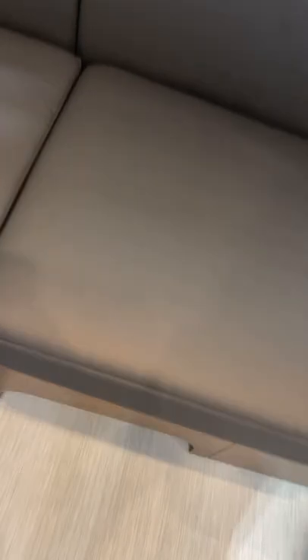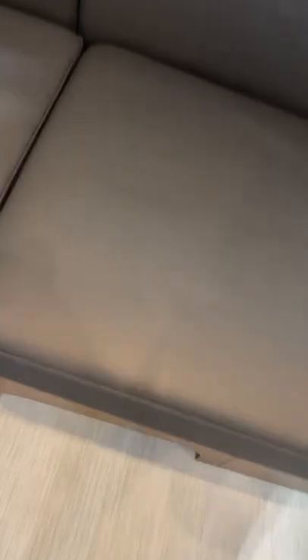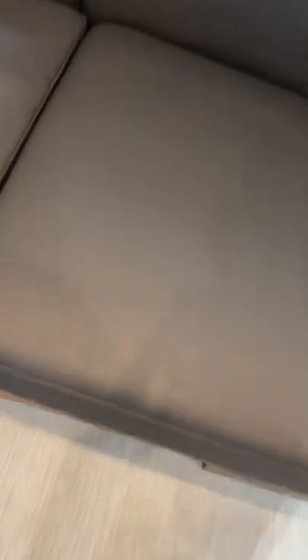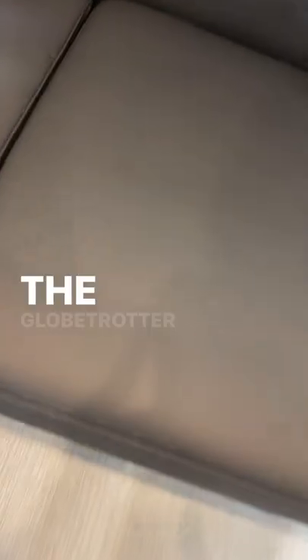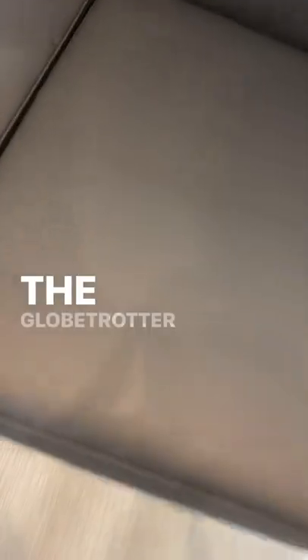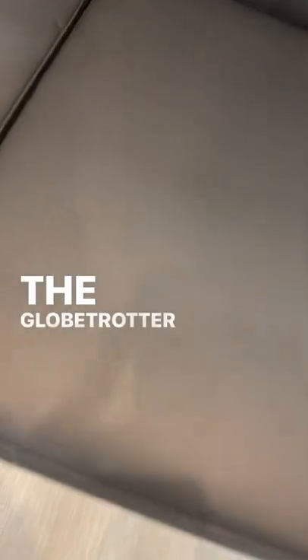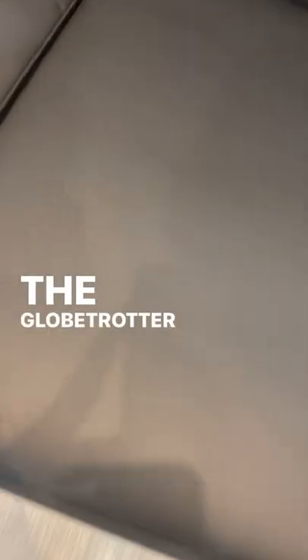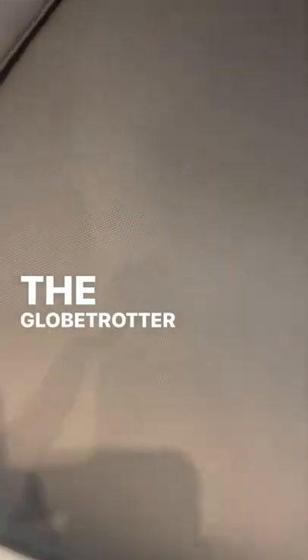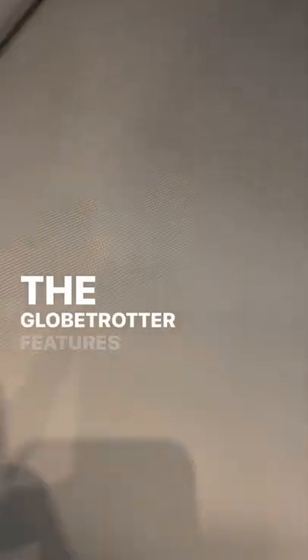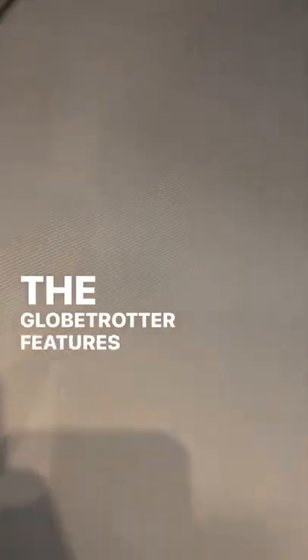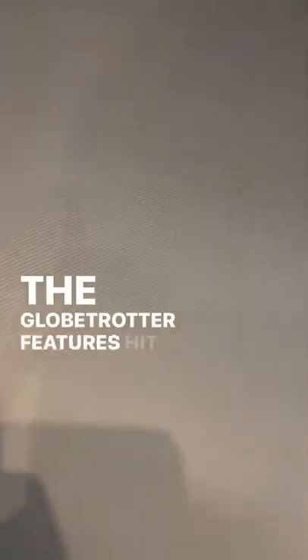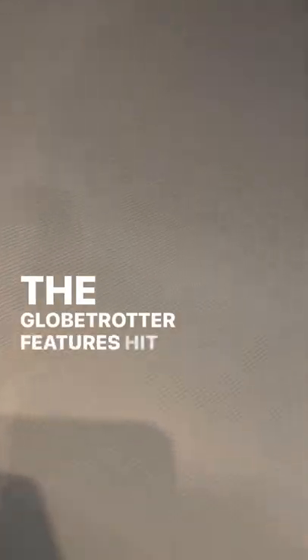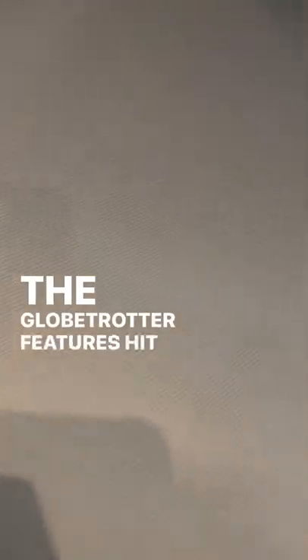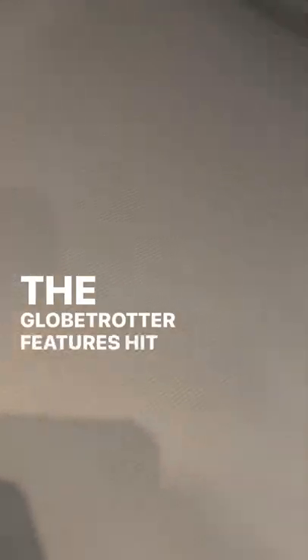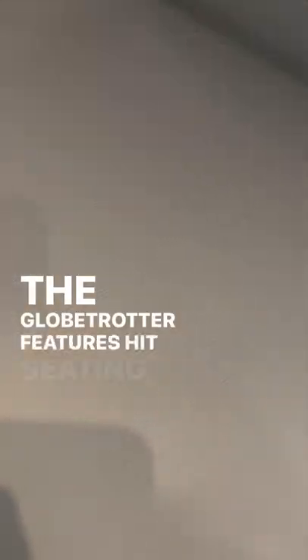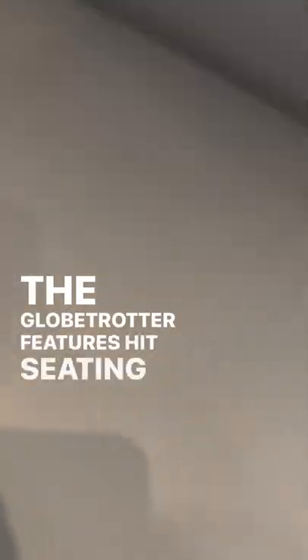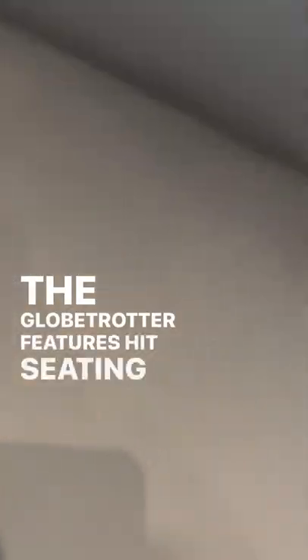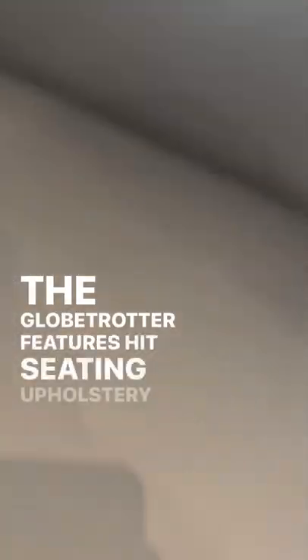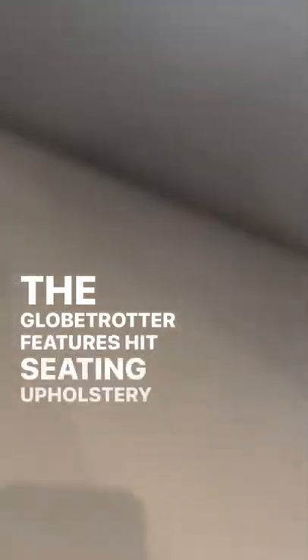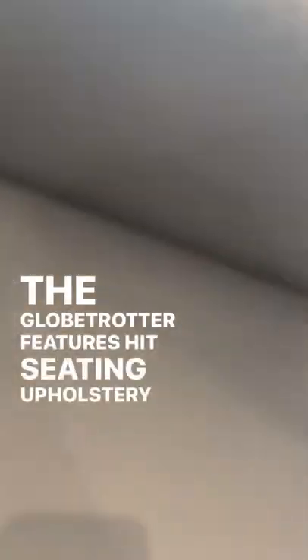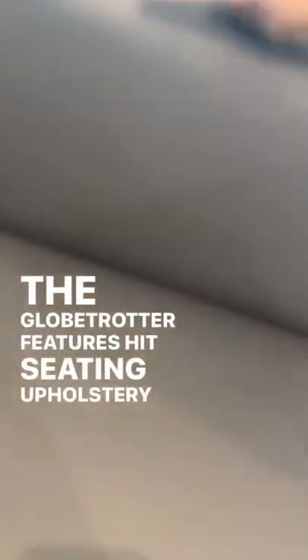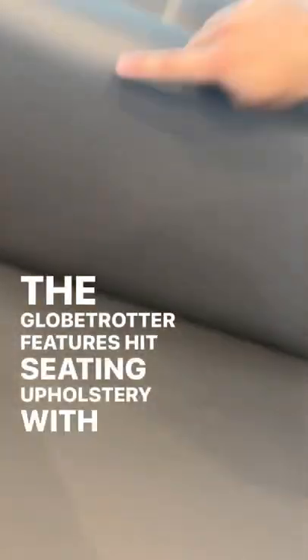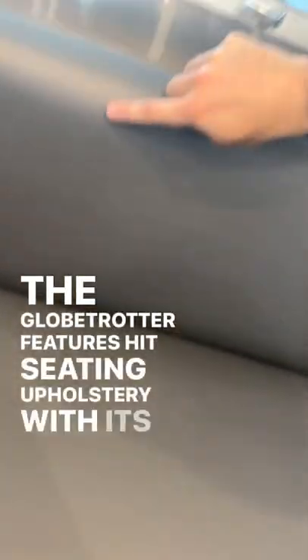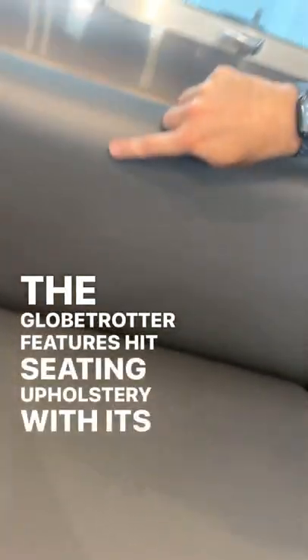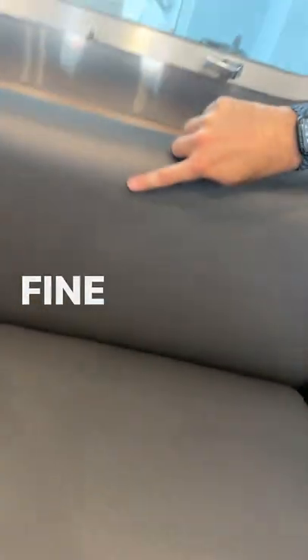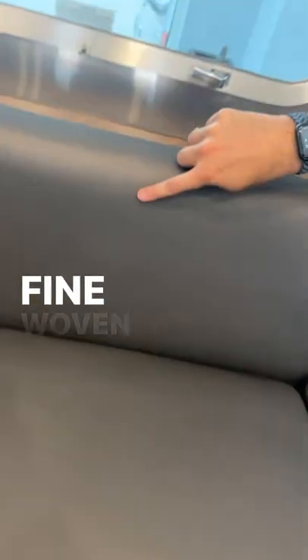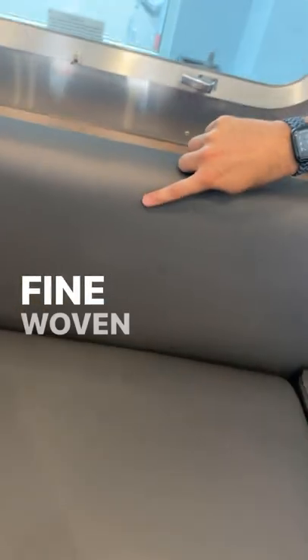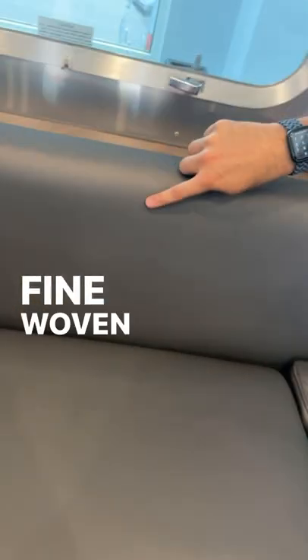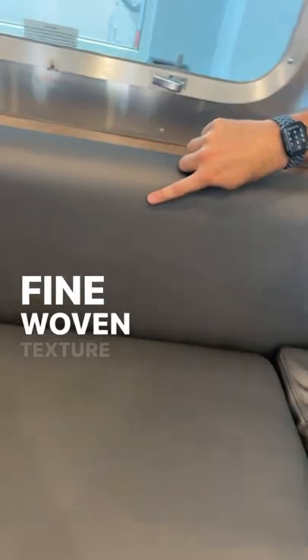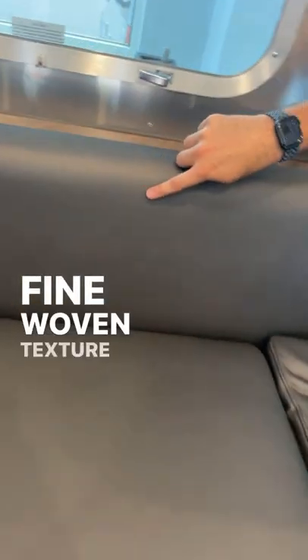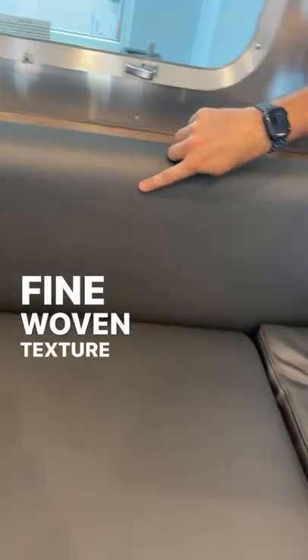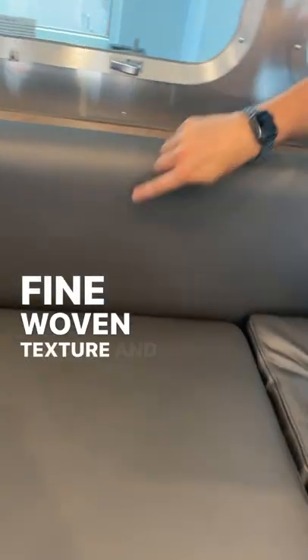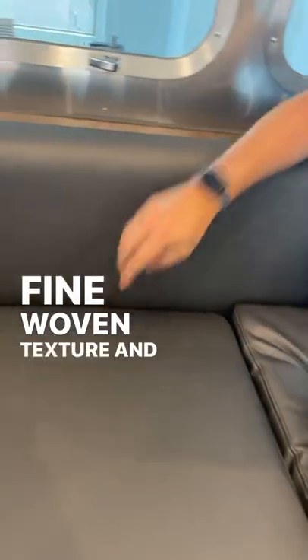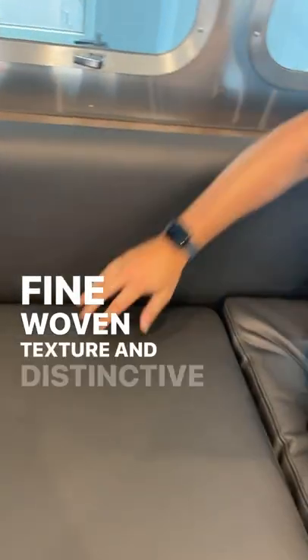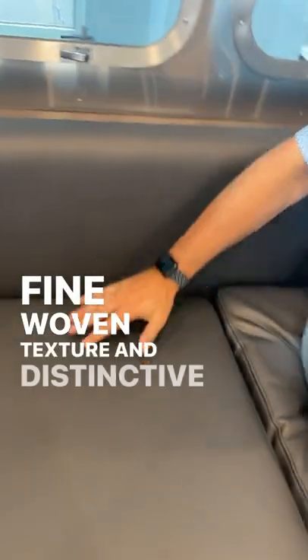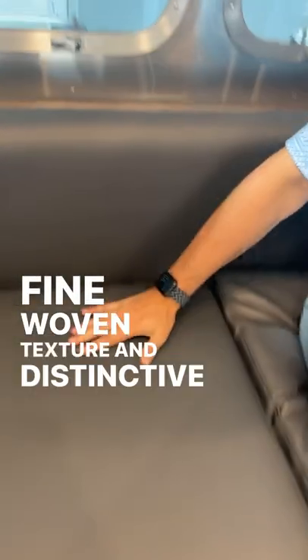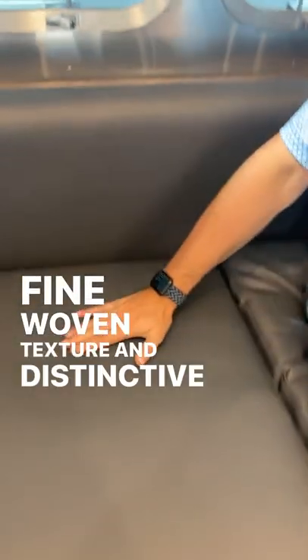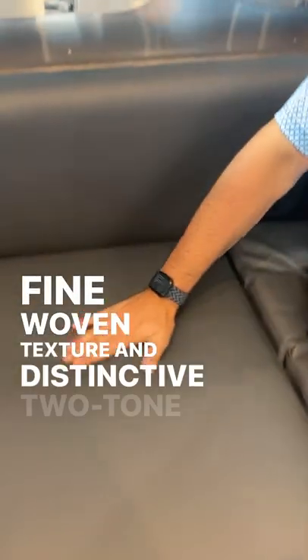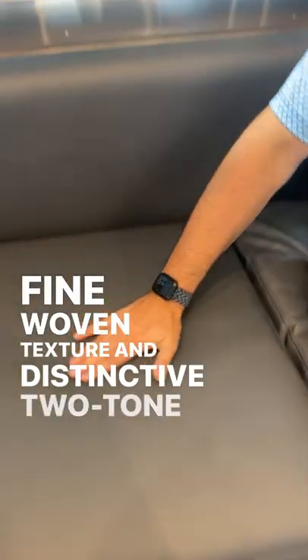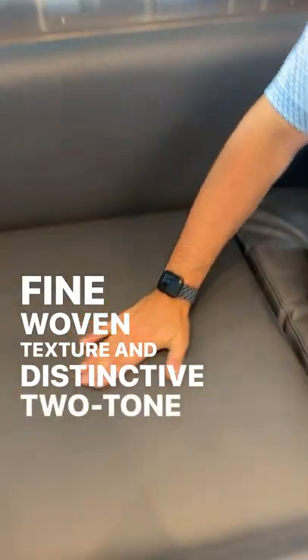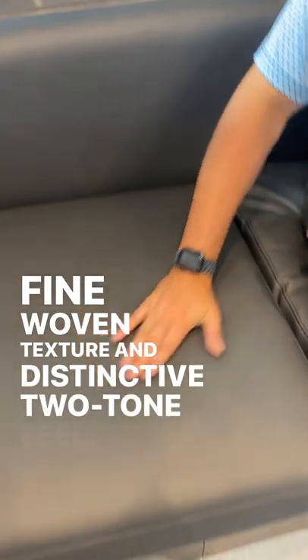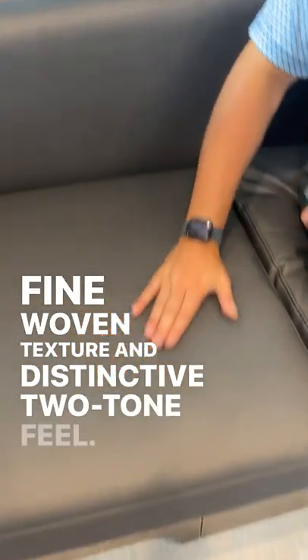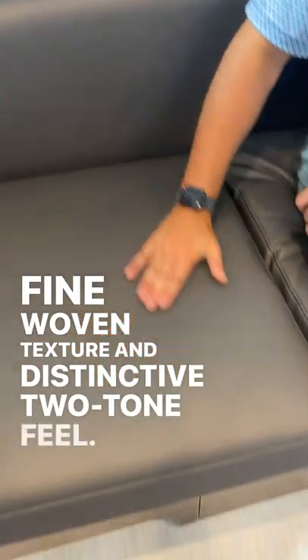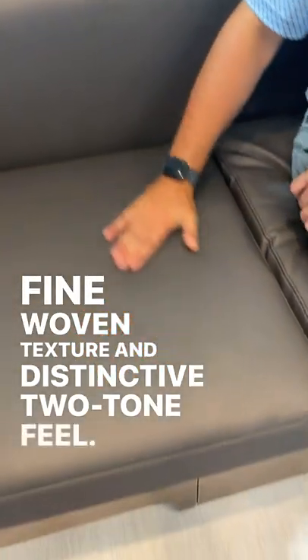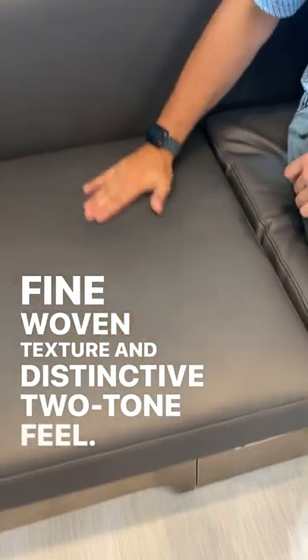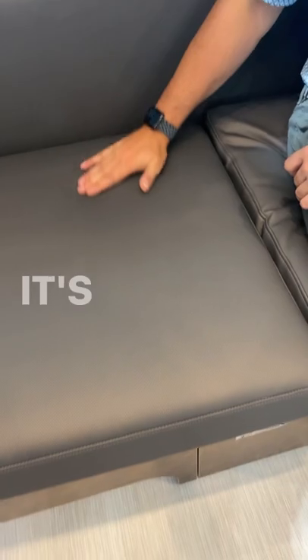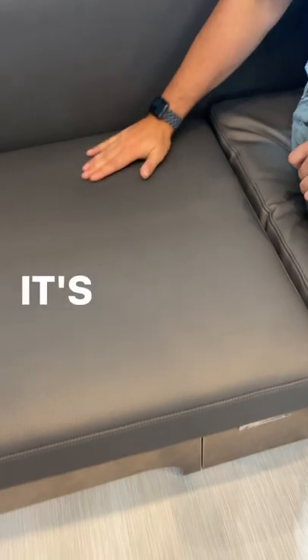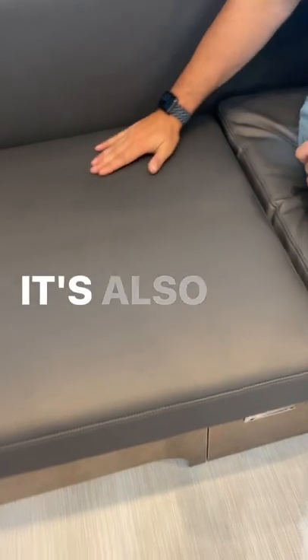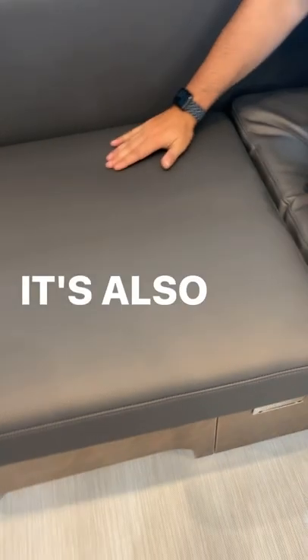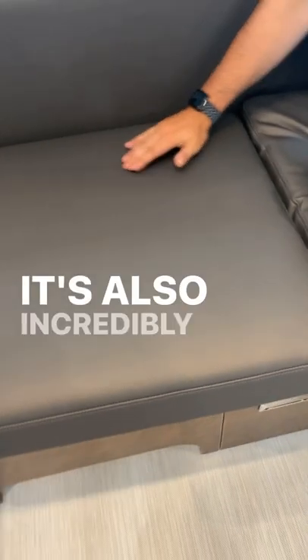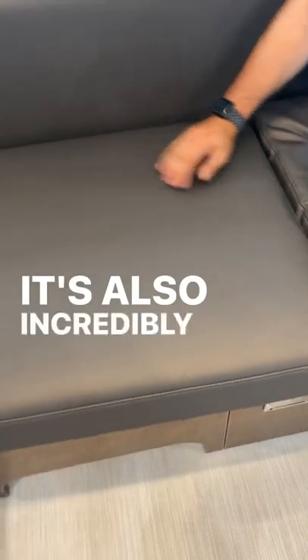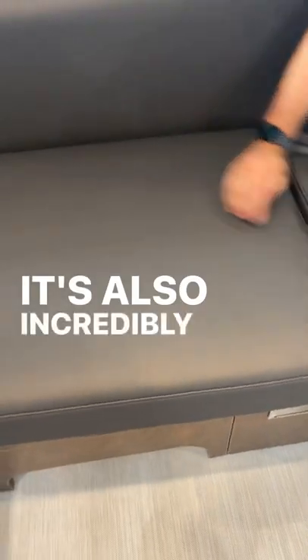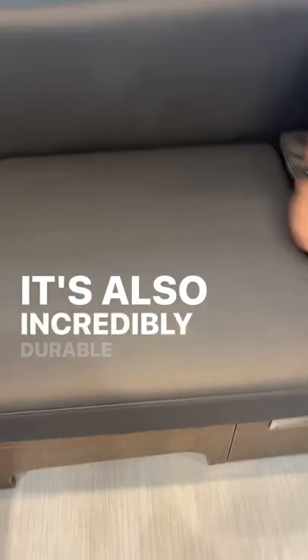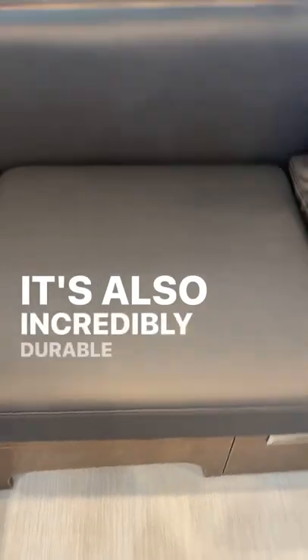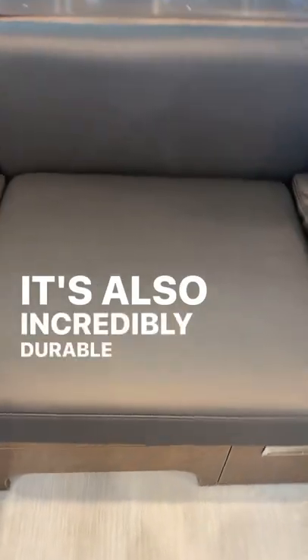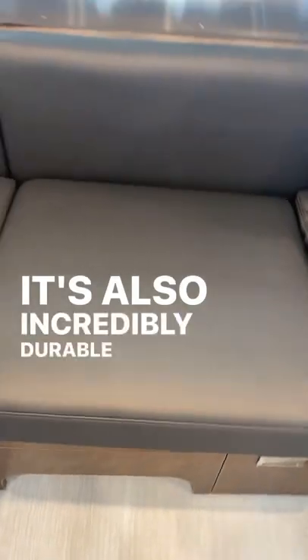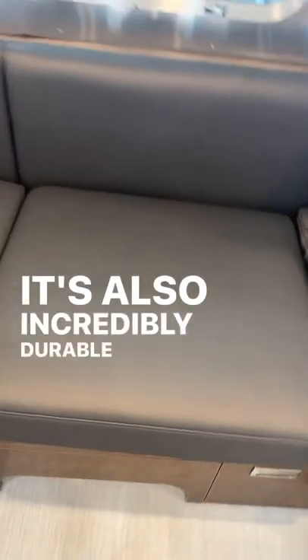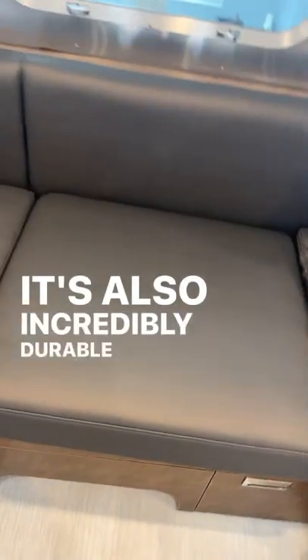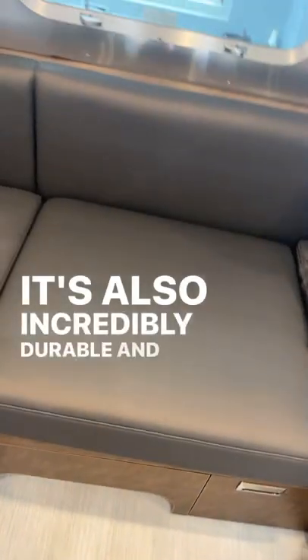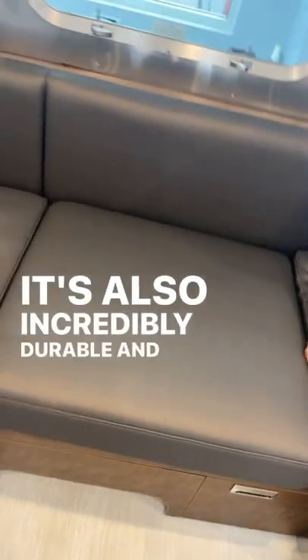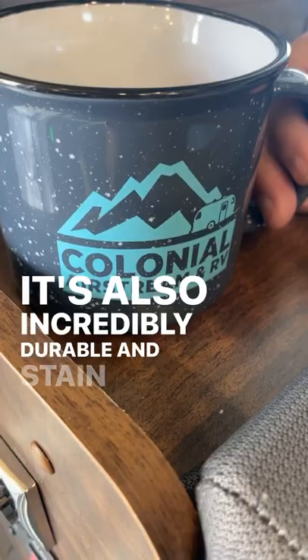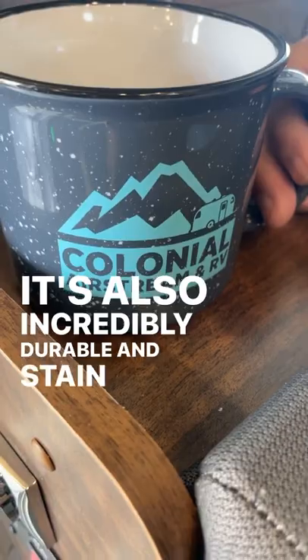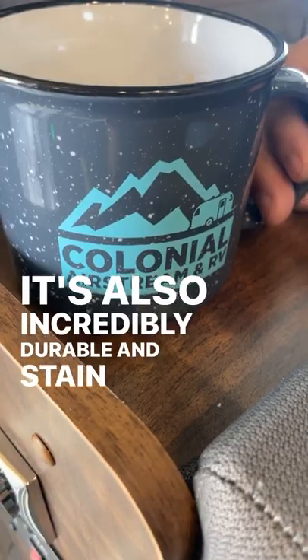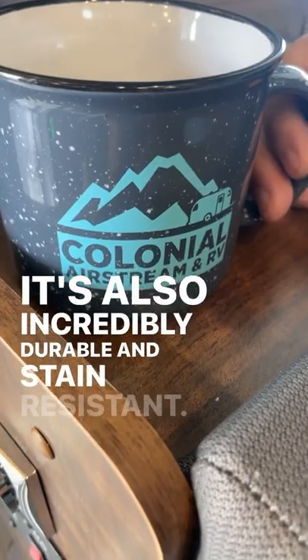The Globetrotter features hitch seating upholstery with its fine woven texture and distinctive two-tone feel. It's also incredibly durable and stain resistant.